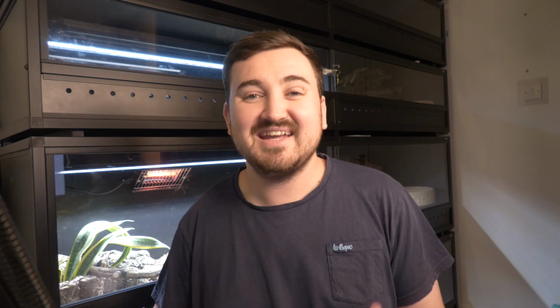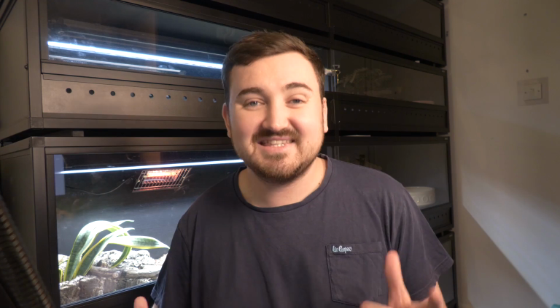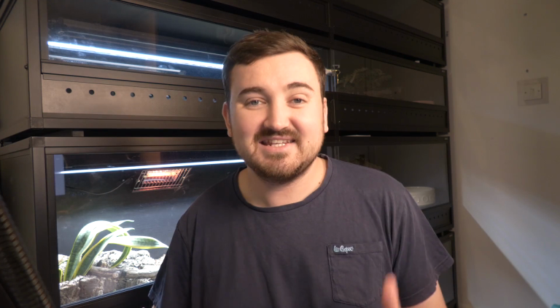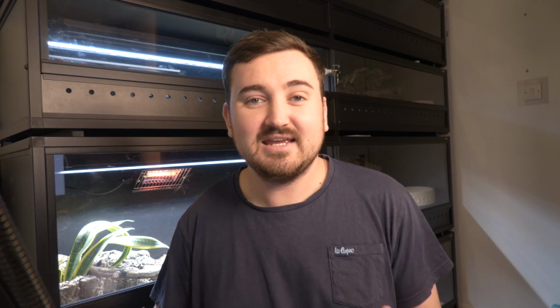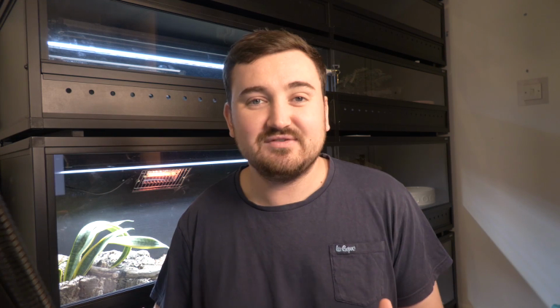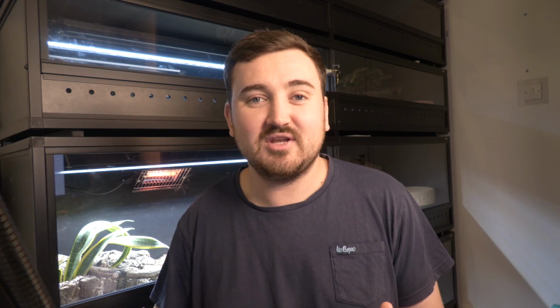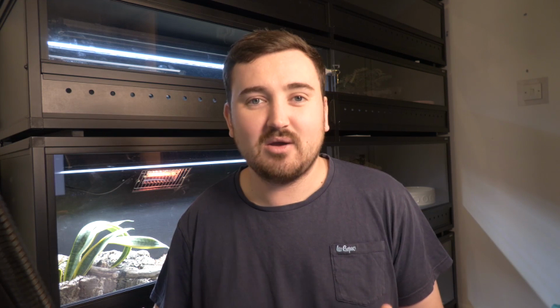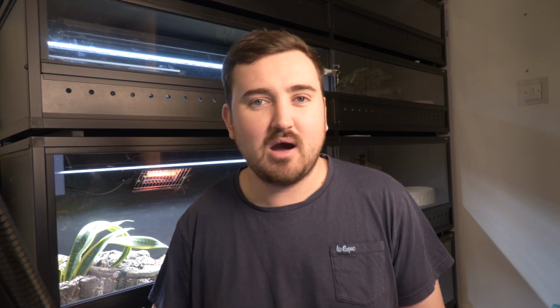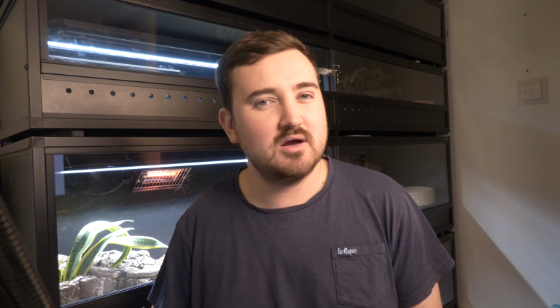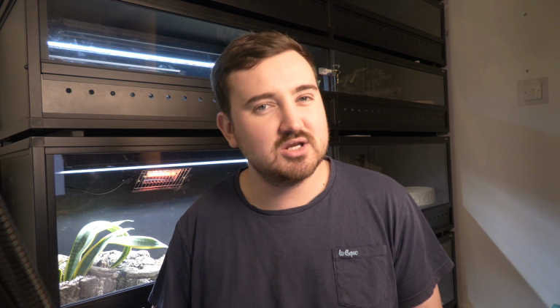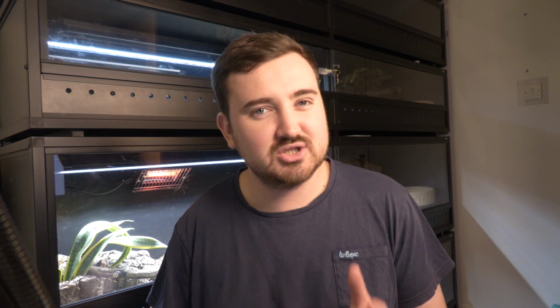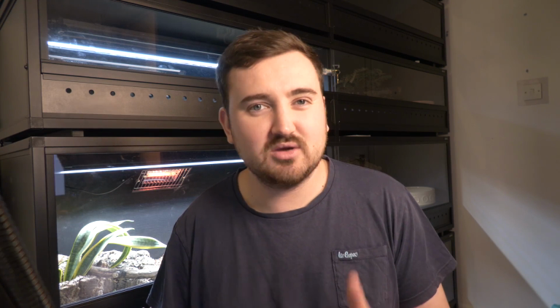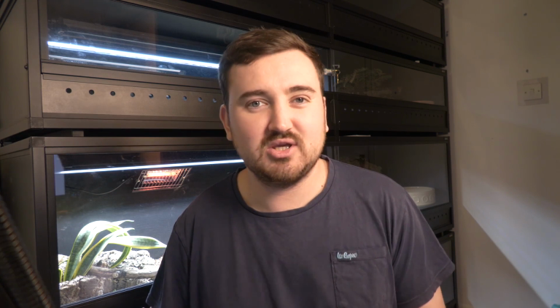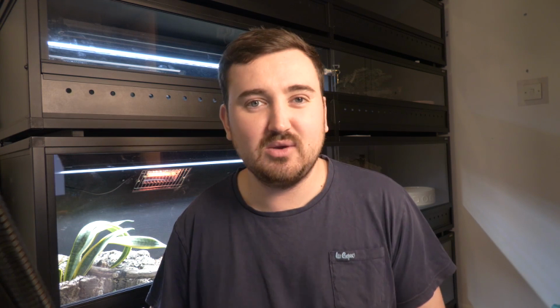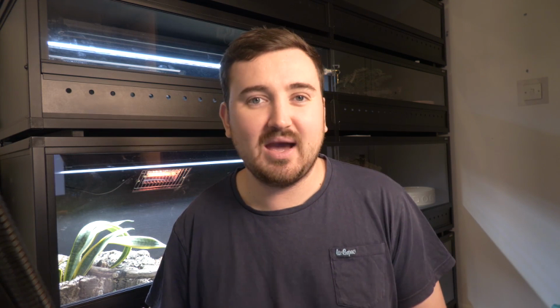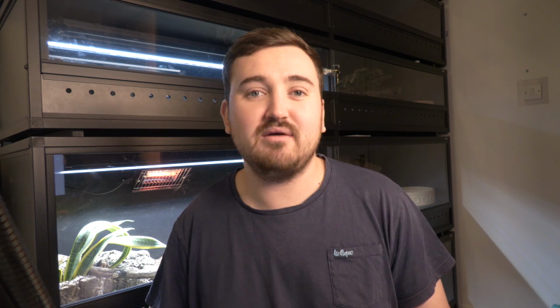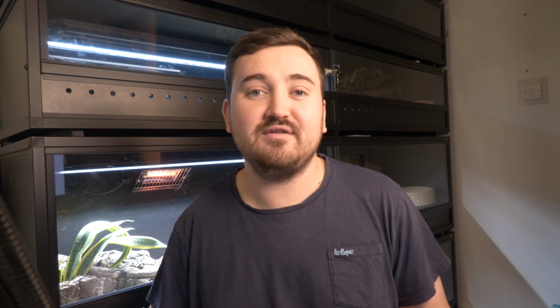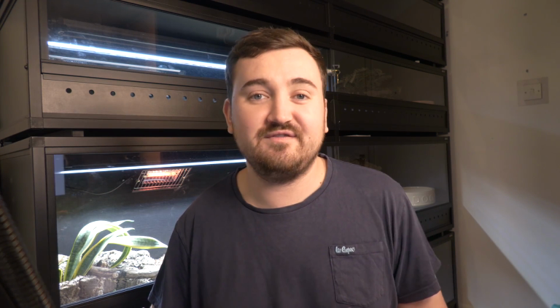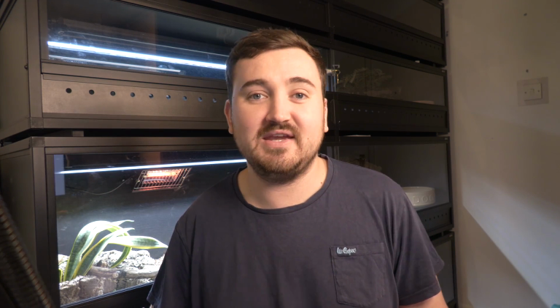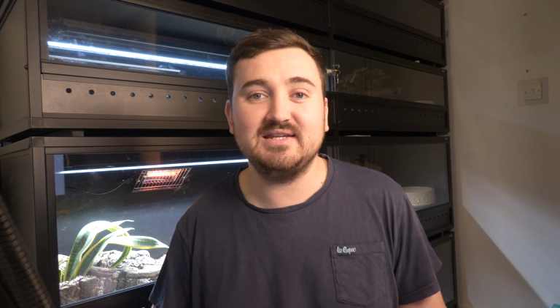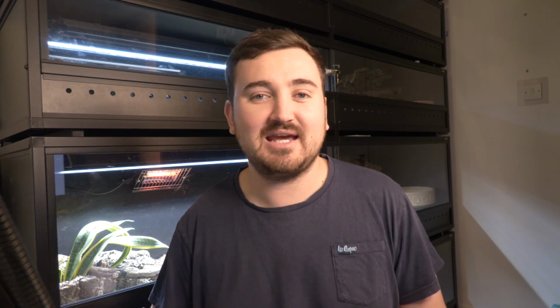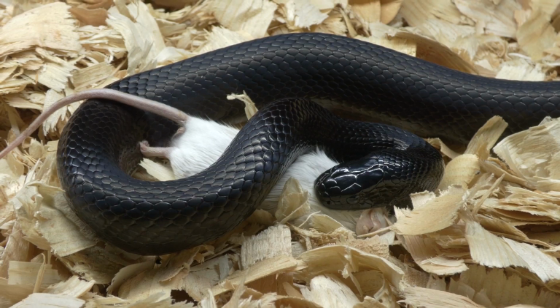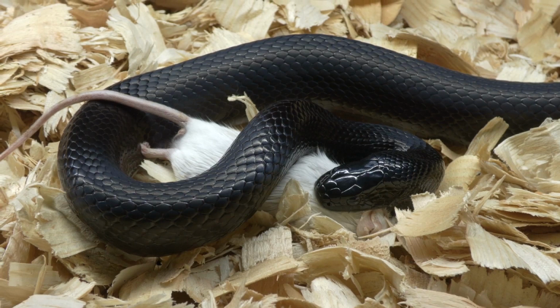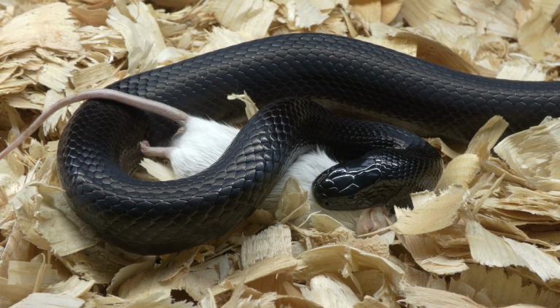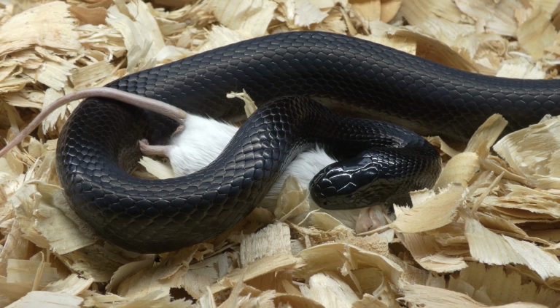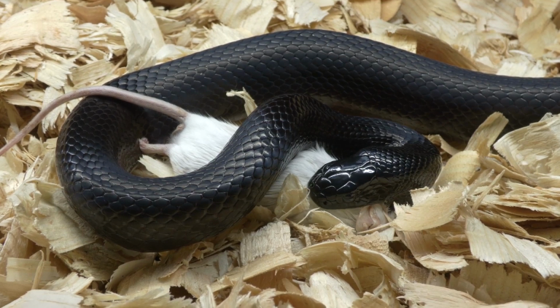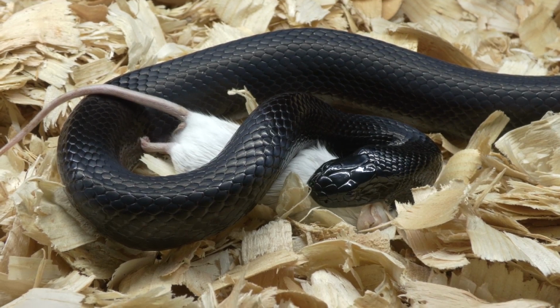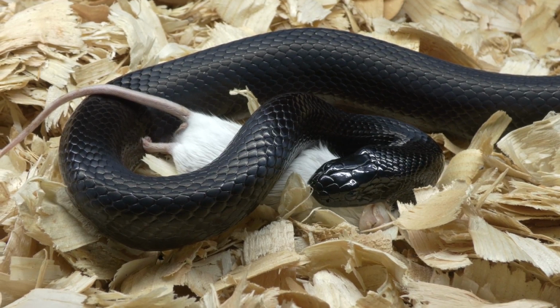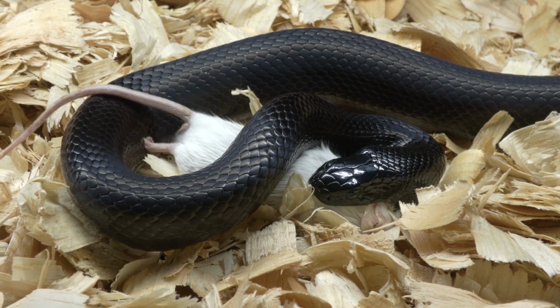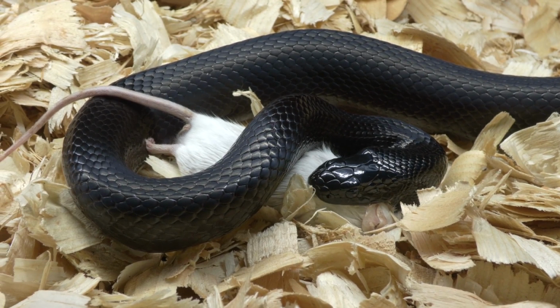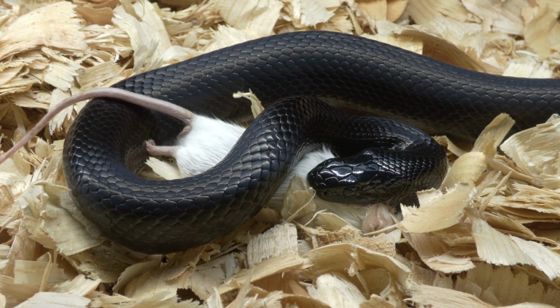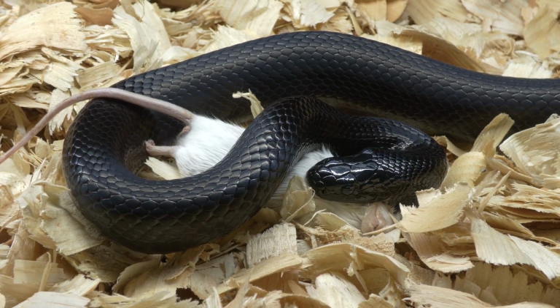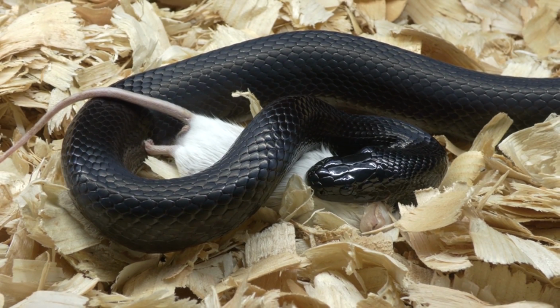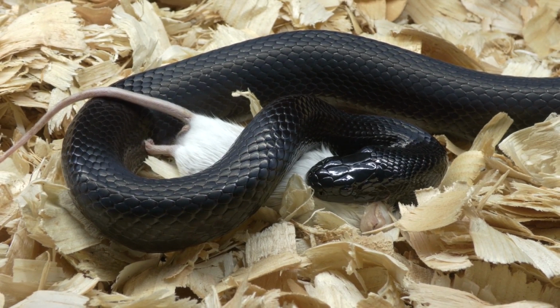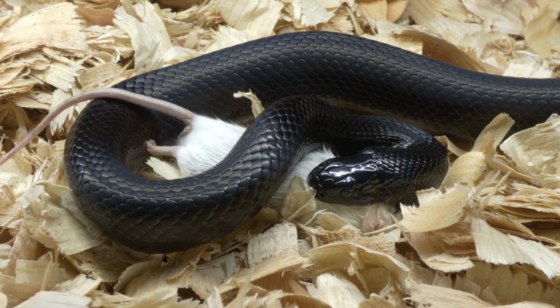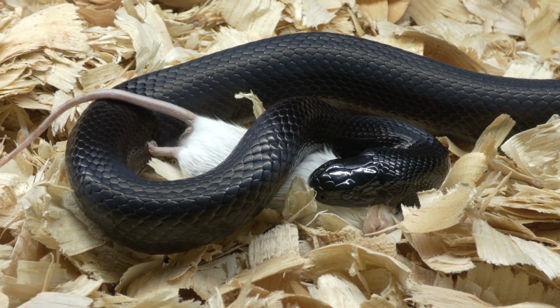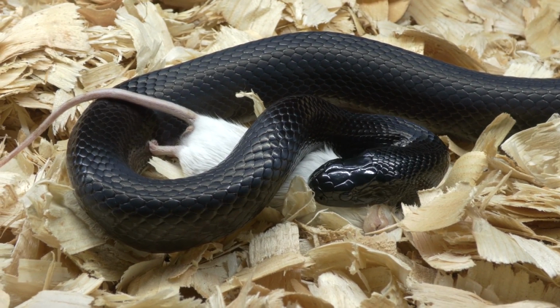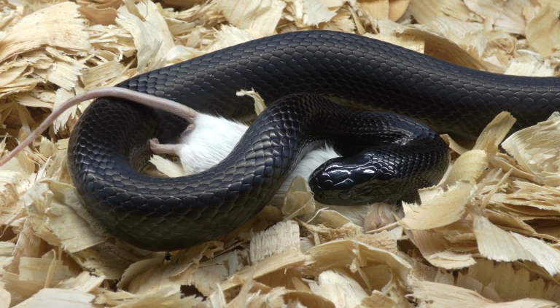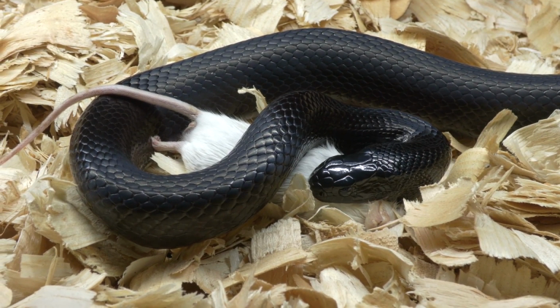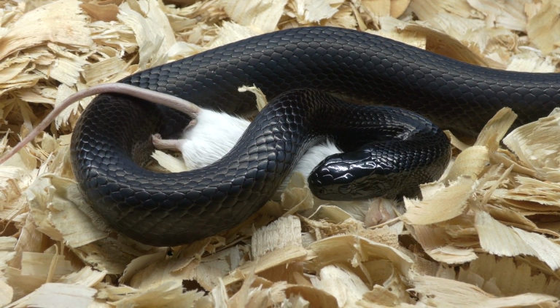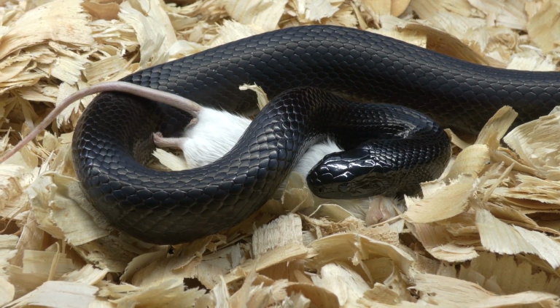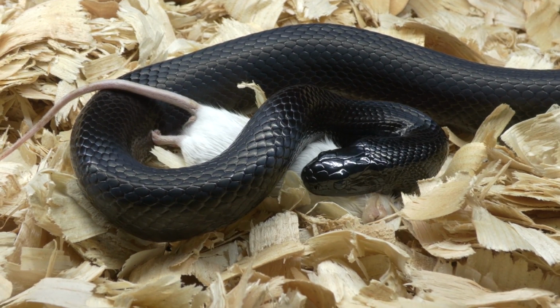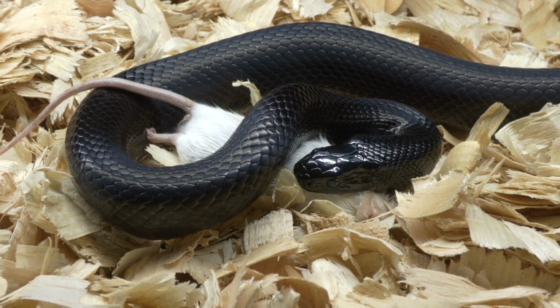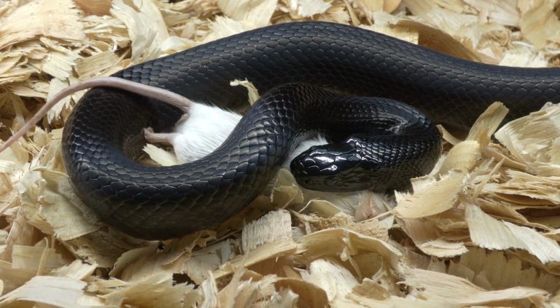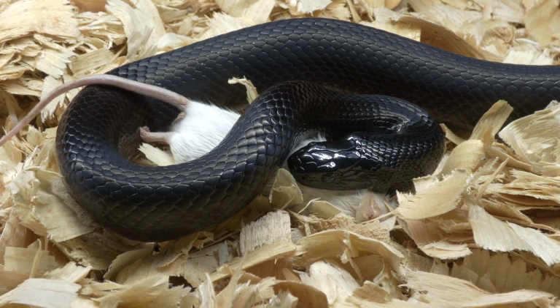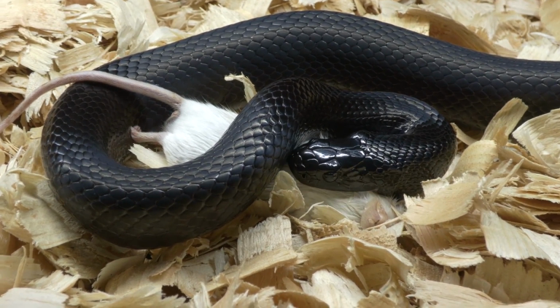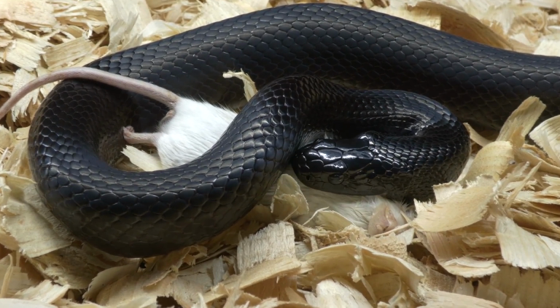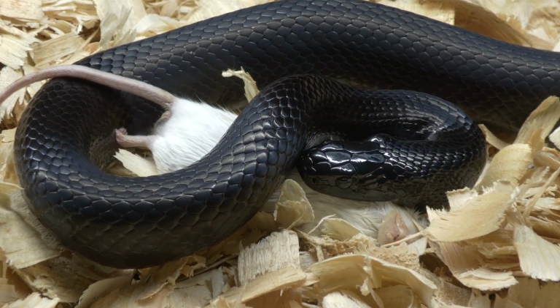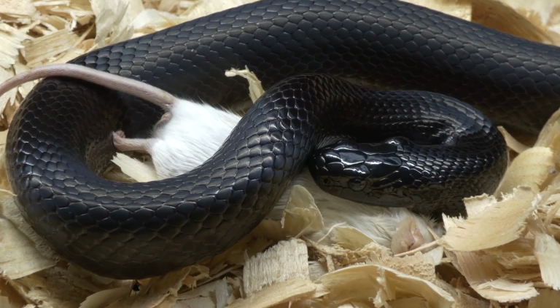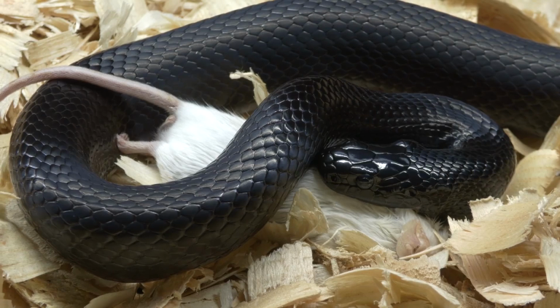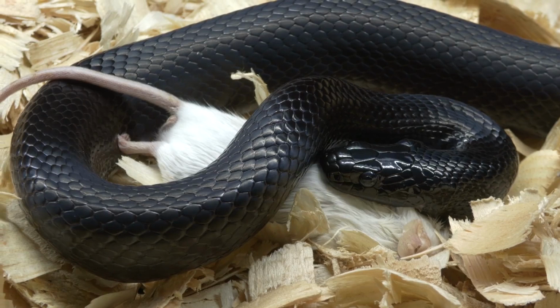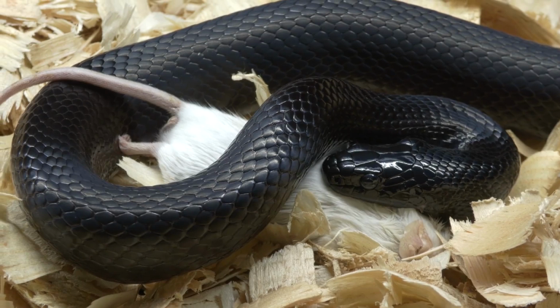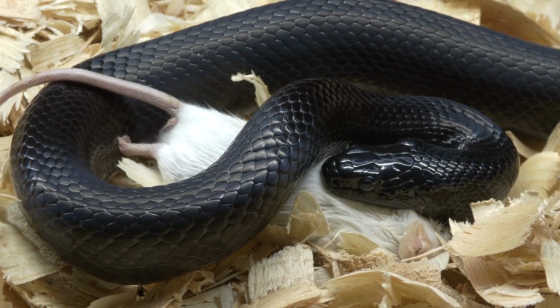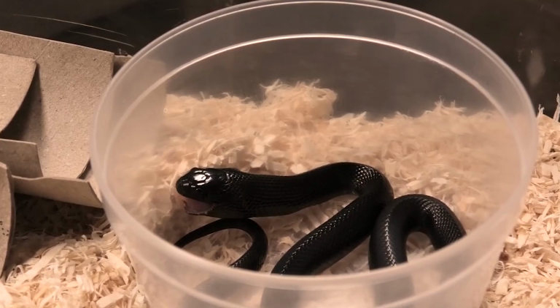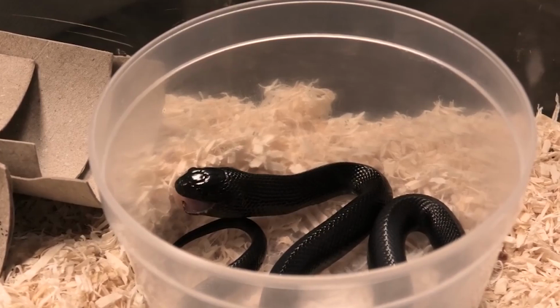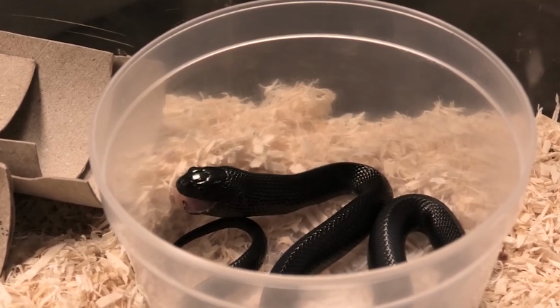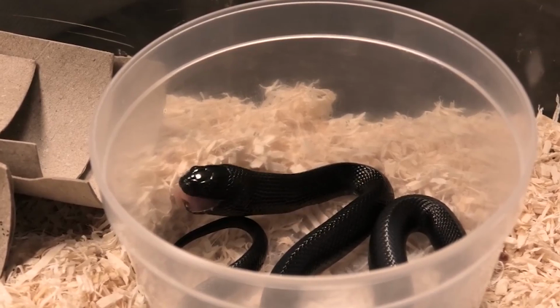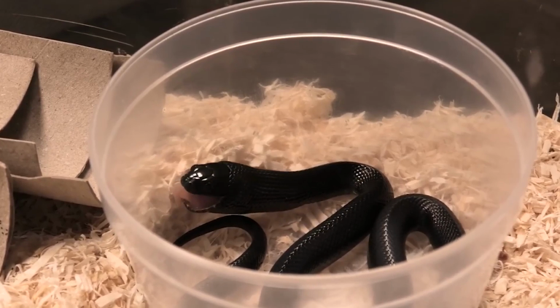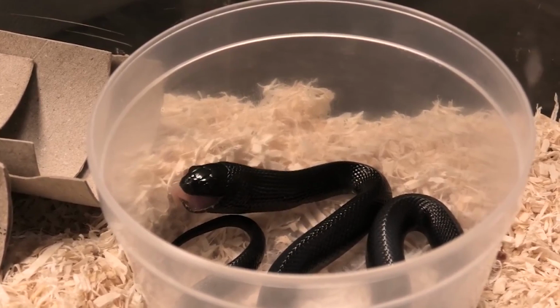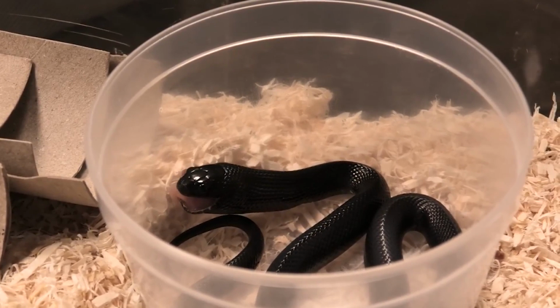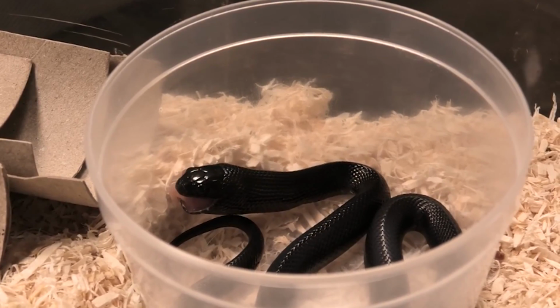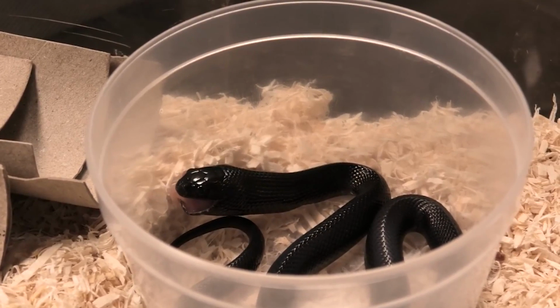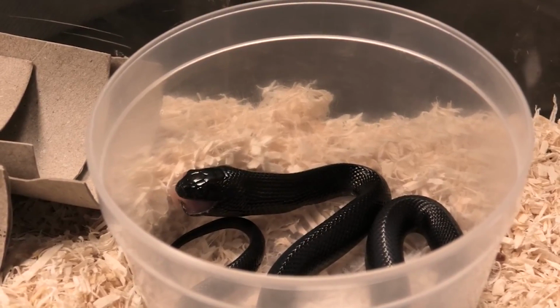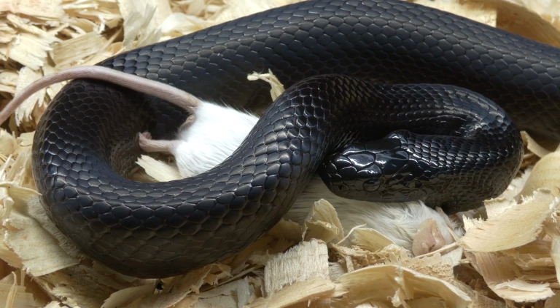In today's video I'm going to show you how to feed a Mexican black kingsnake, all the way from baby to adult.